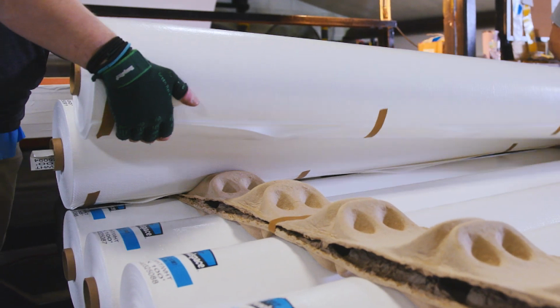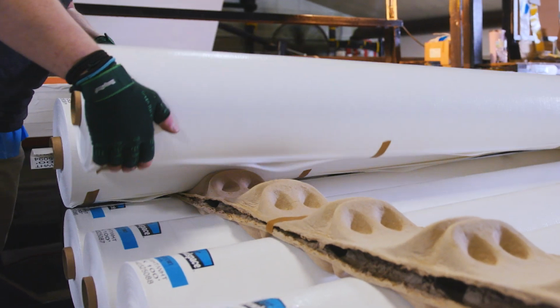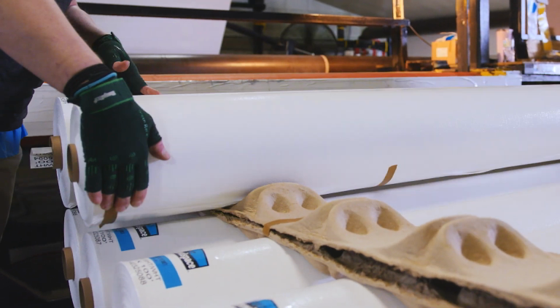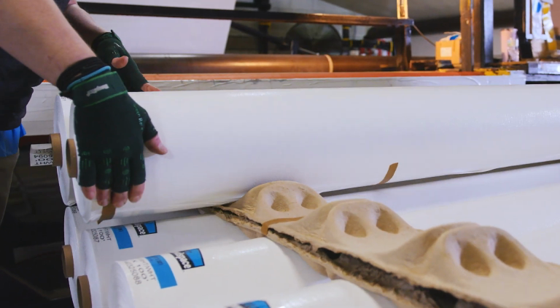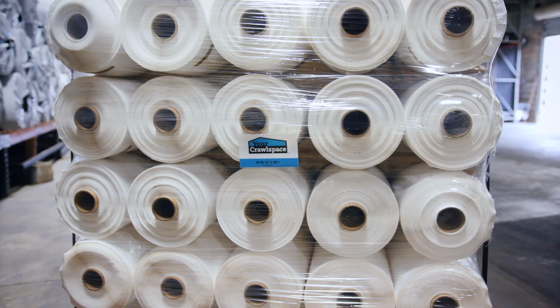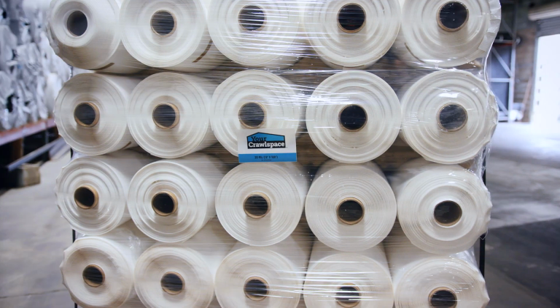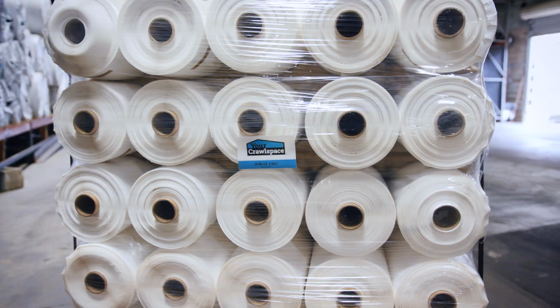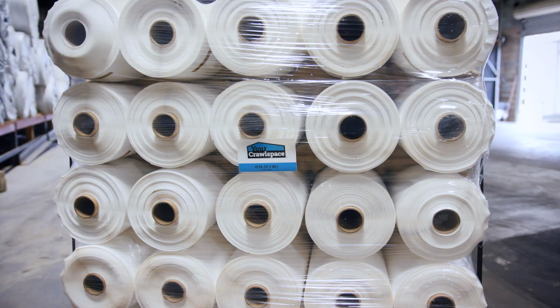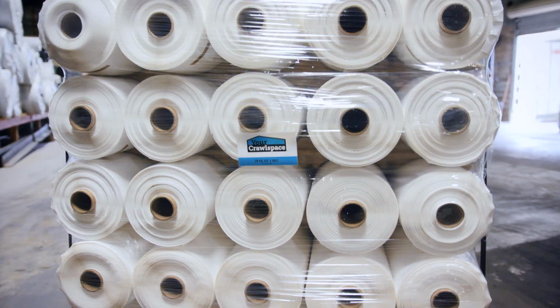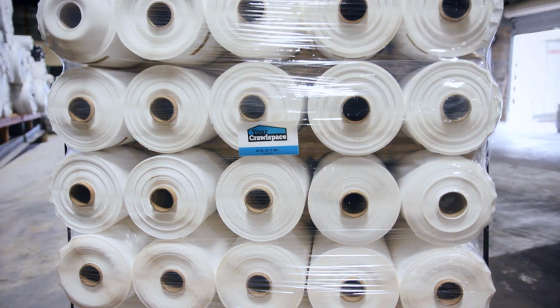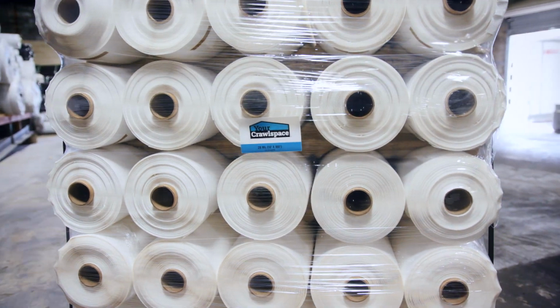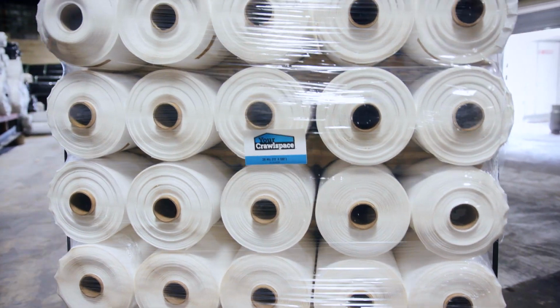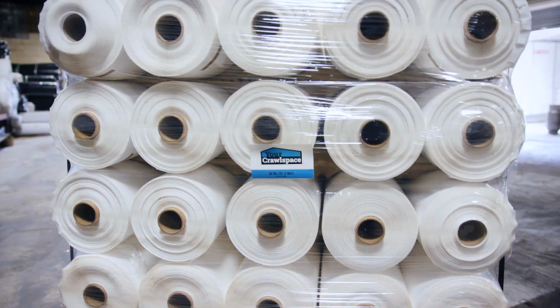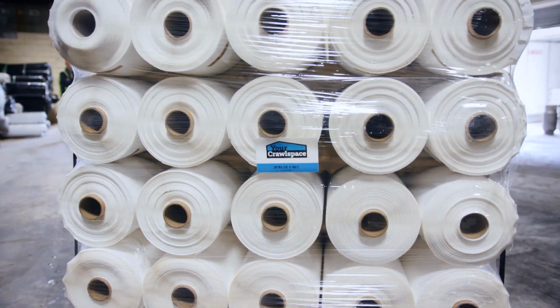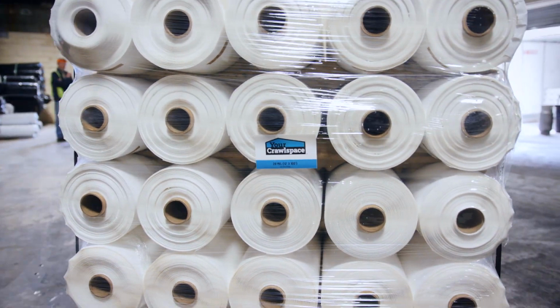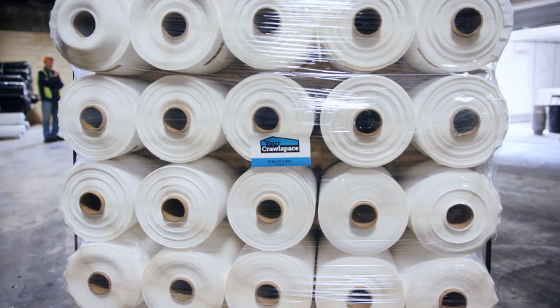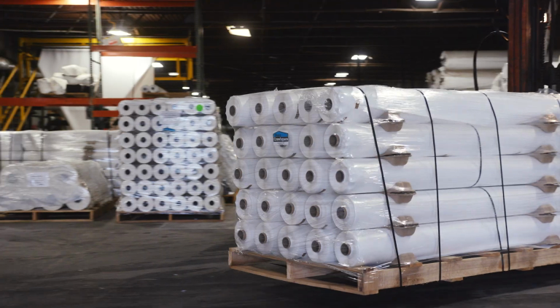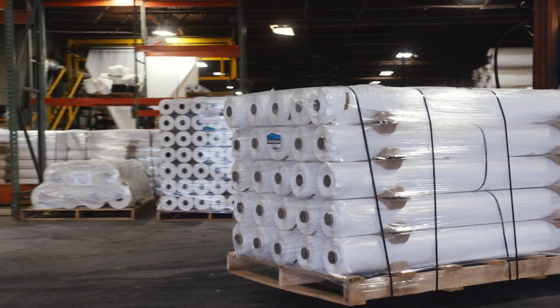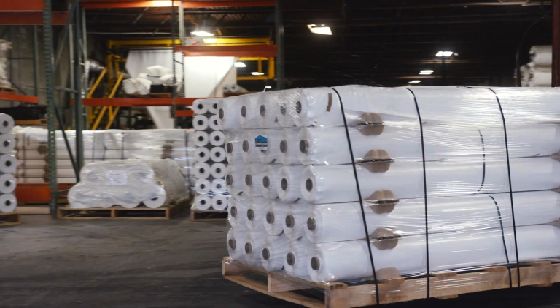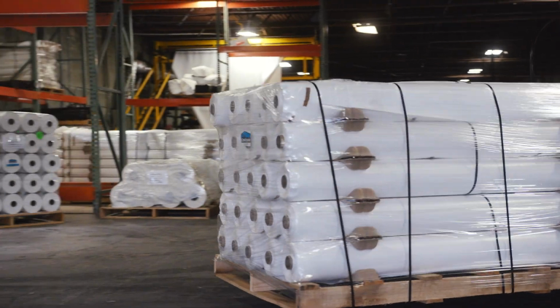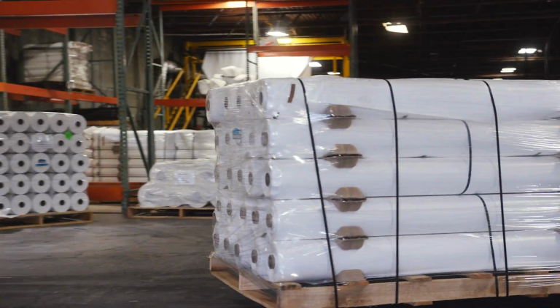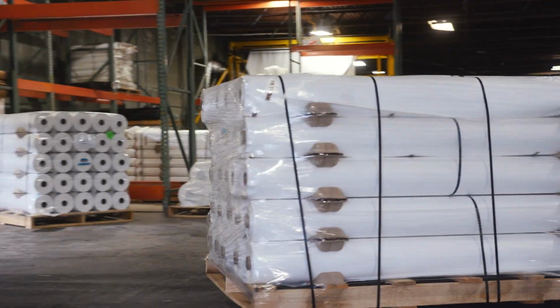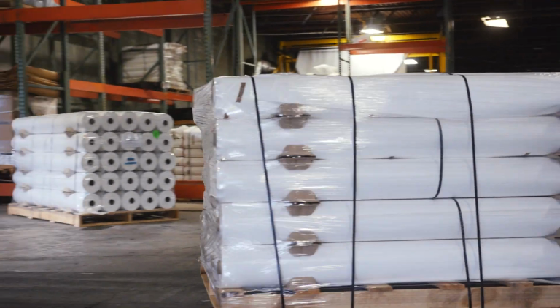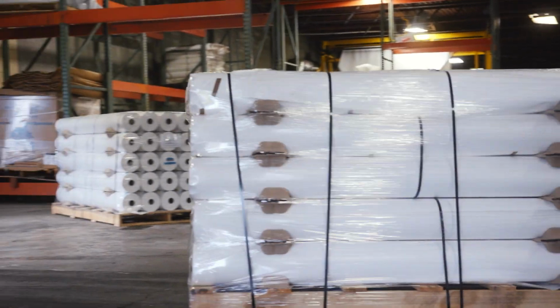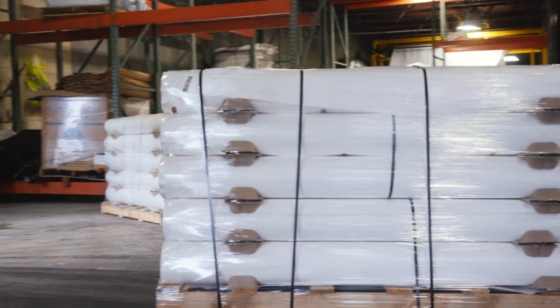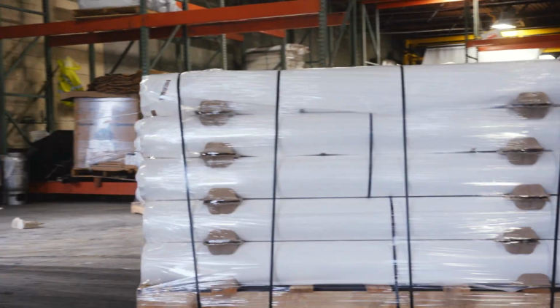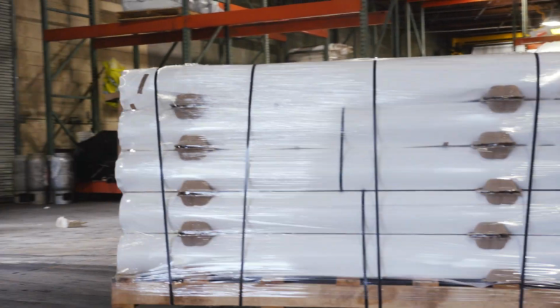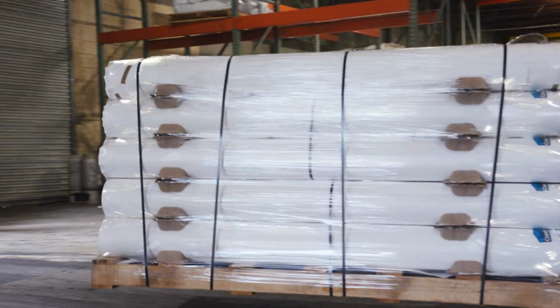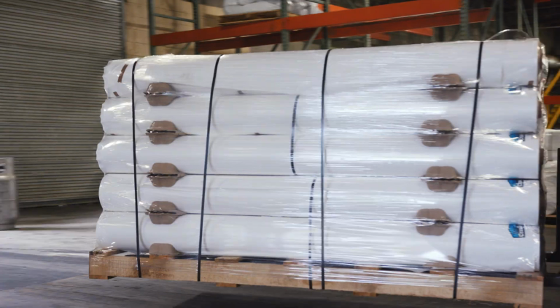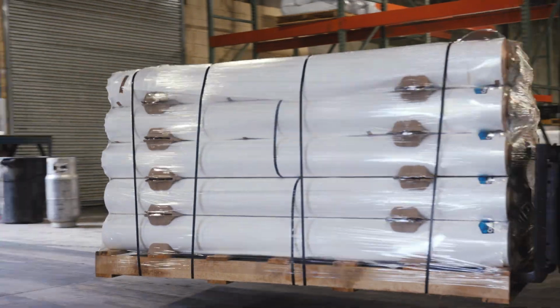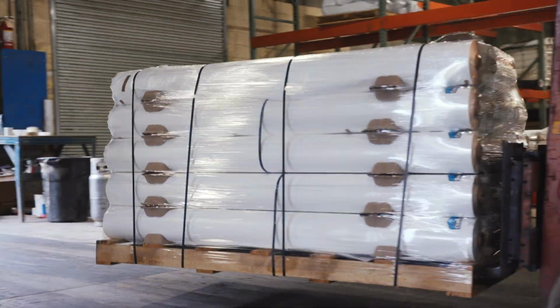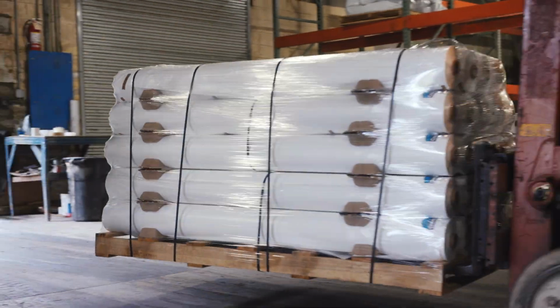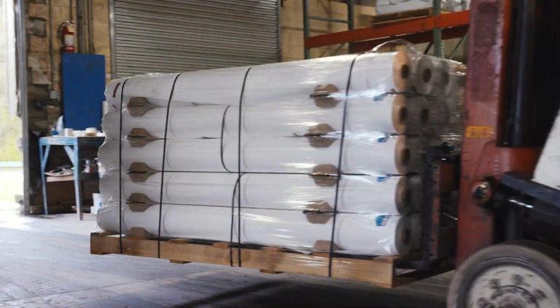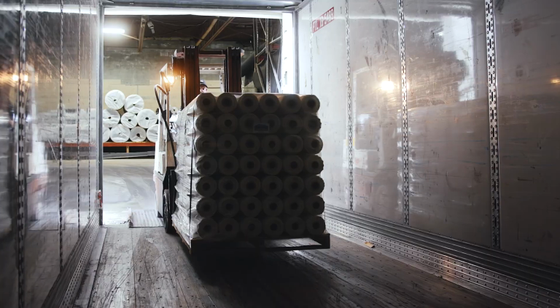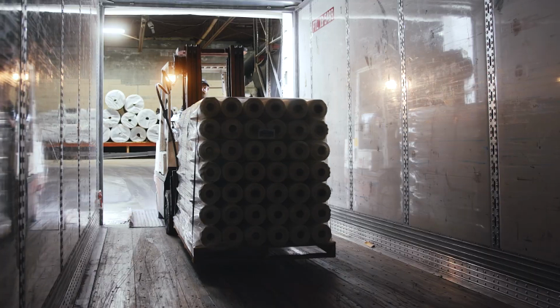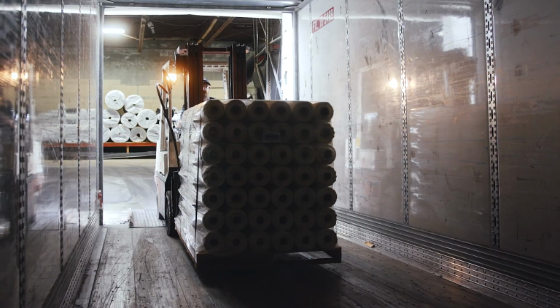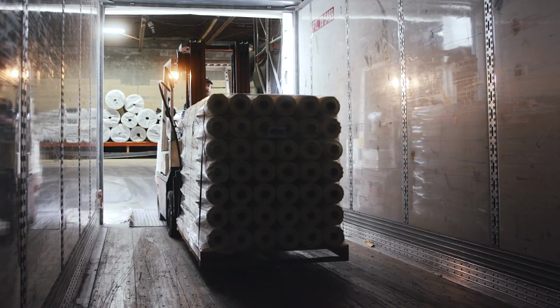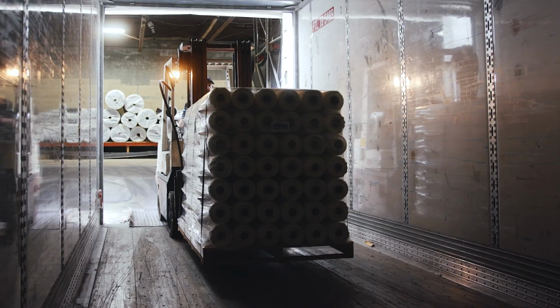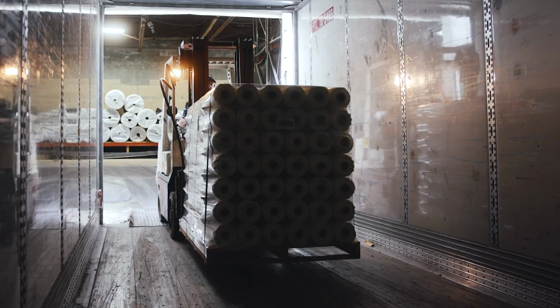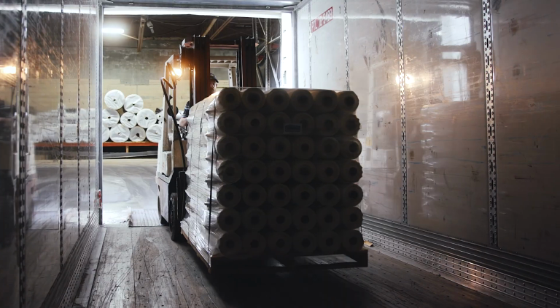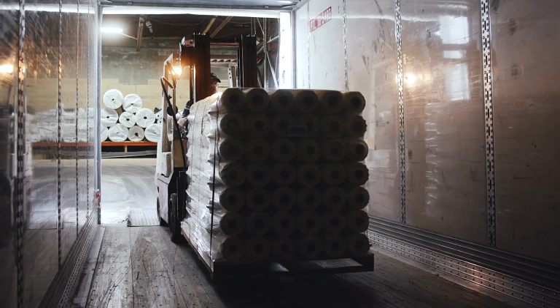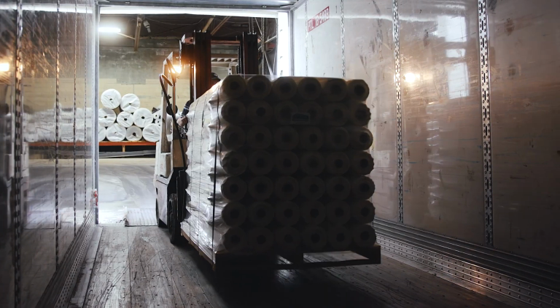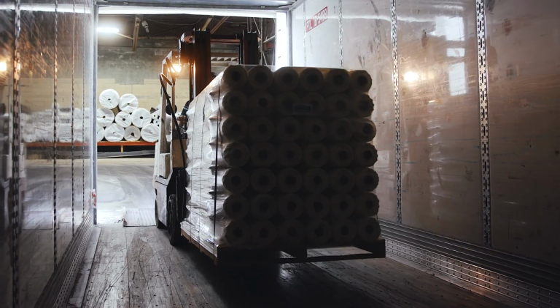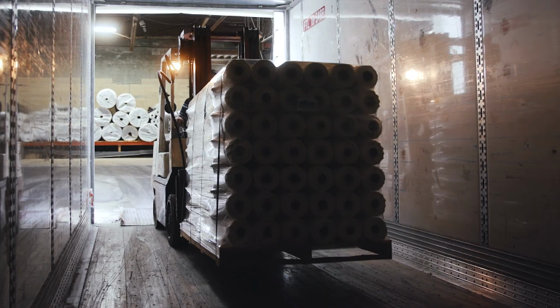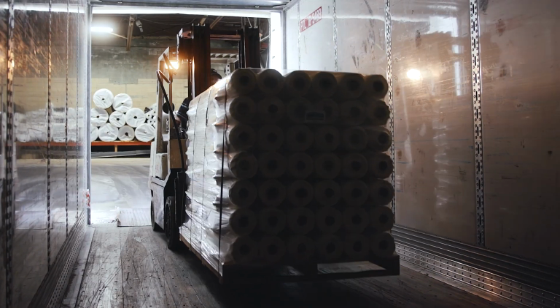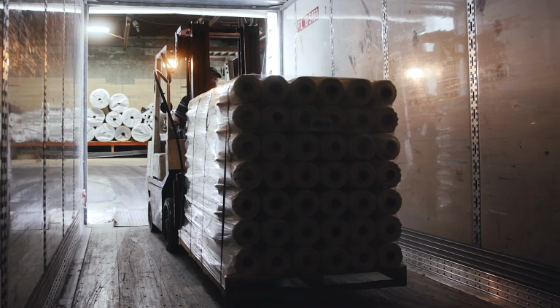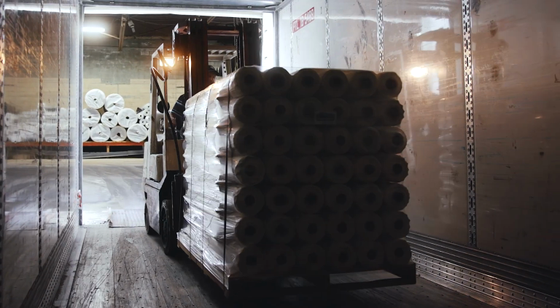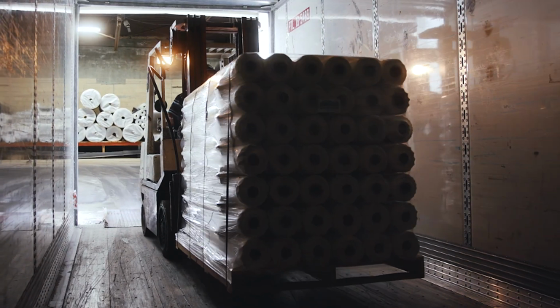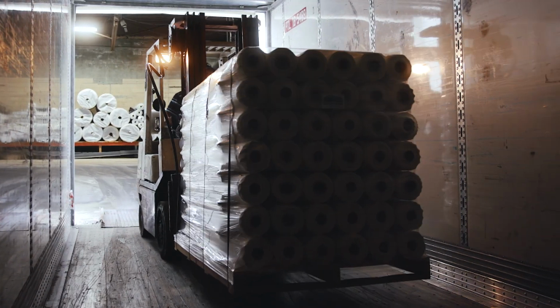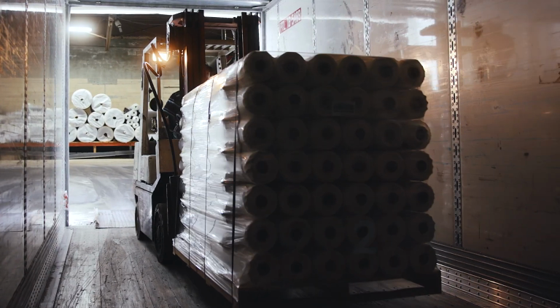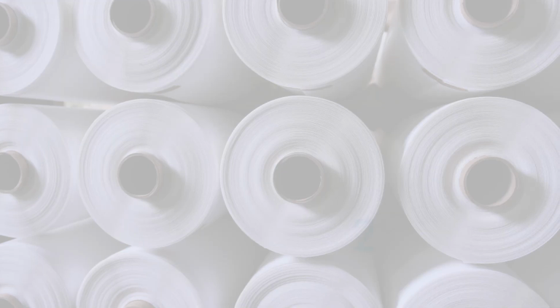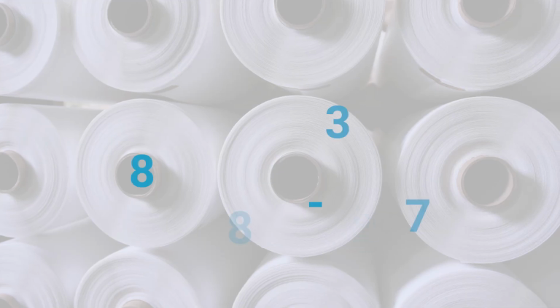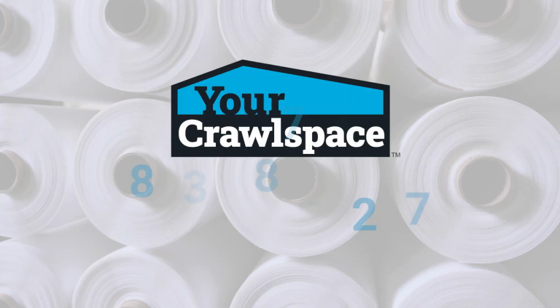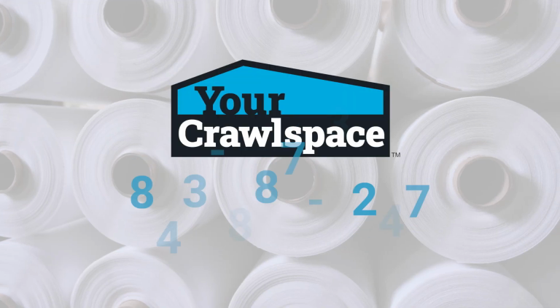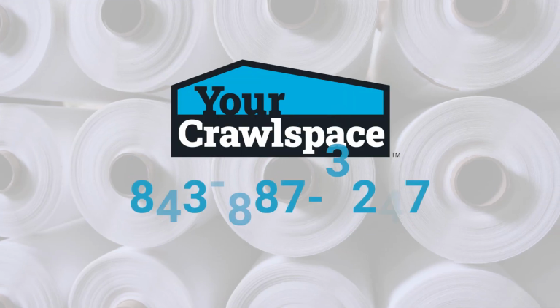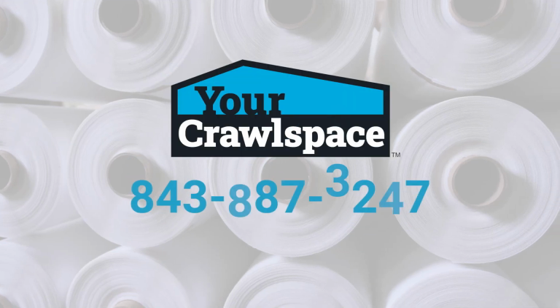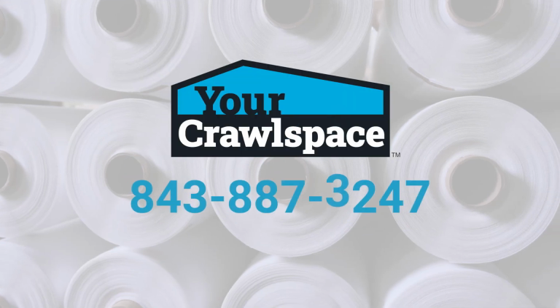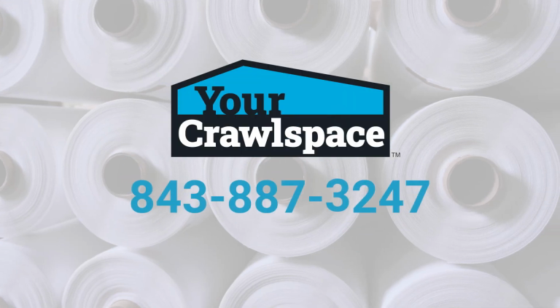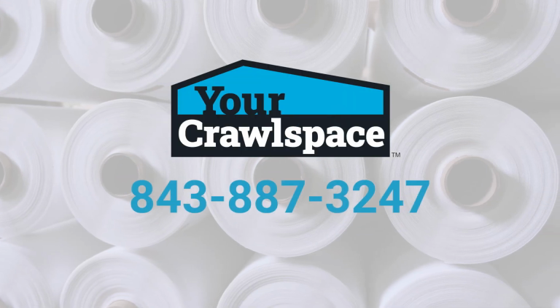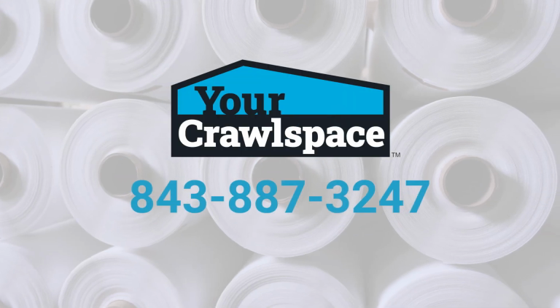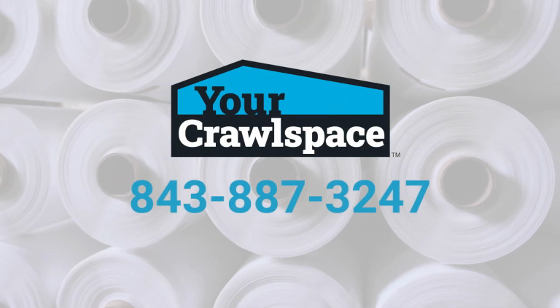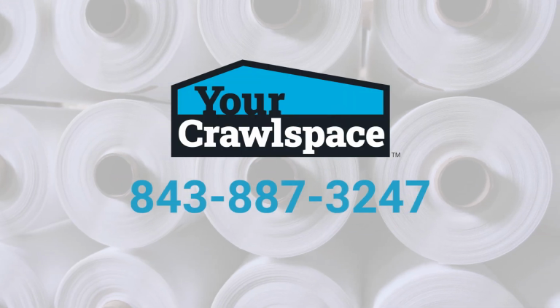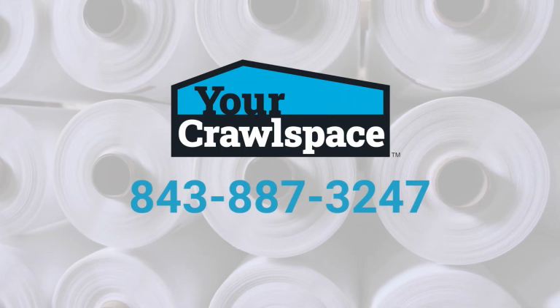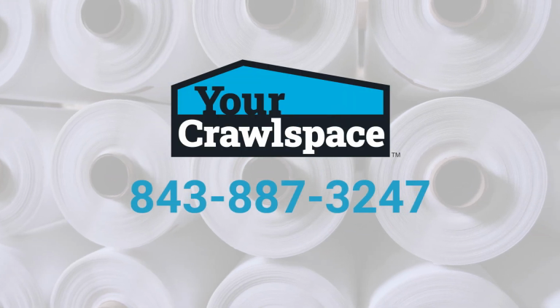The Hybrid Vapor Barrier is a game changer in the encapsulation industry. Call our team of YCS experts to learn more and find your nearest distributor.